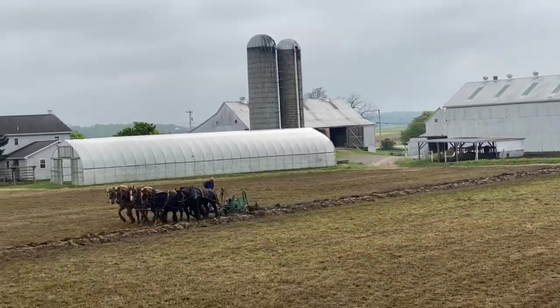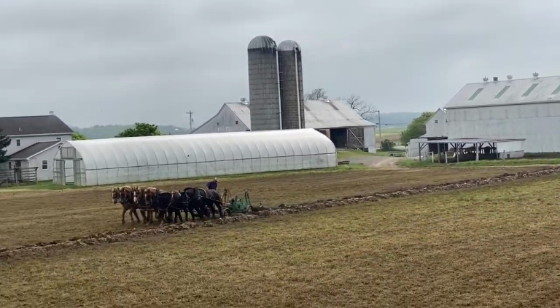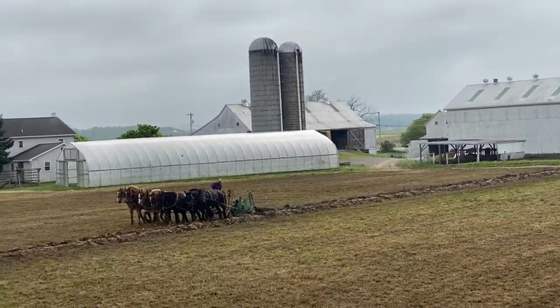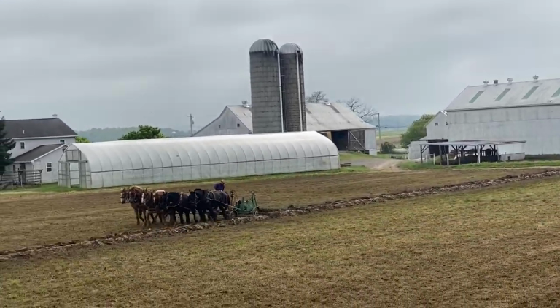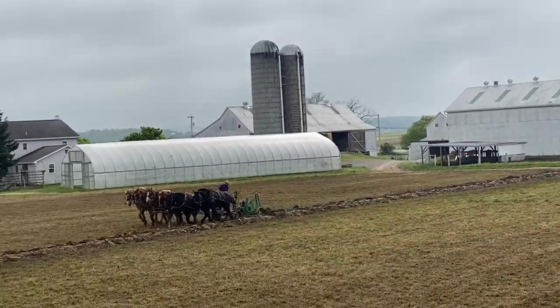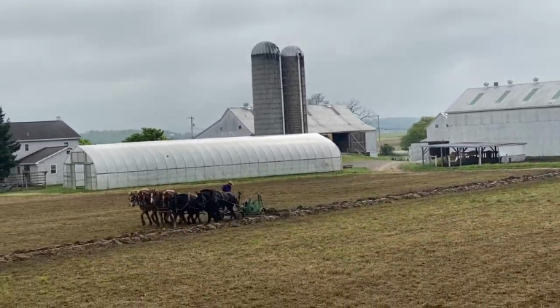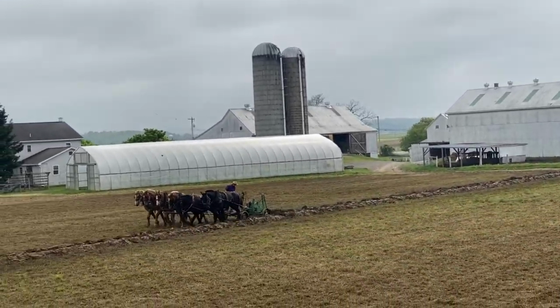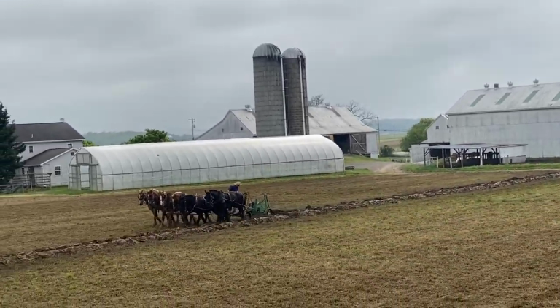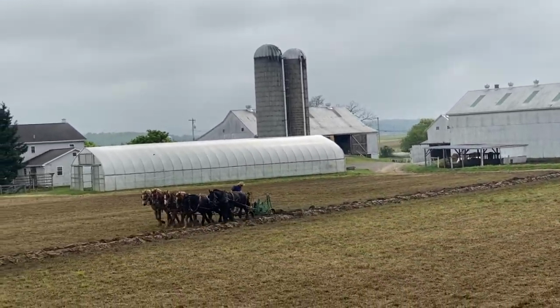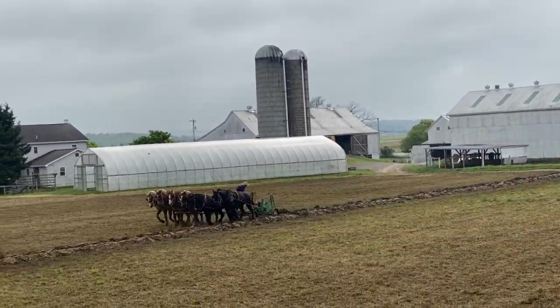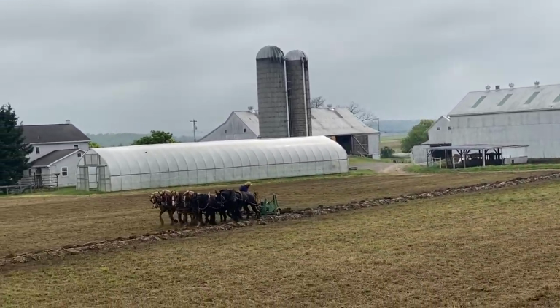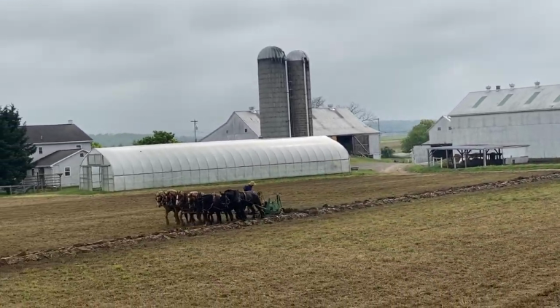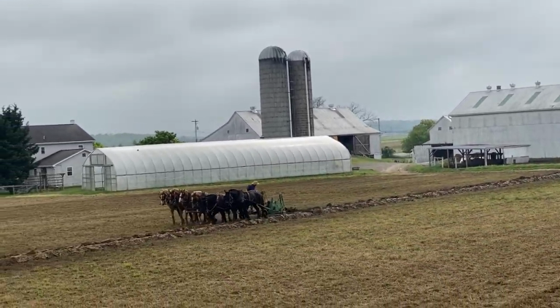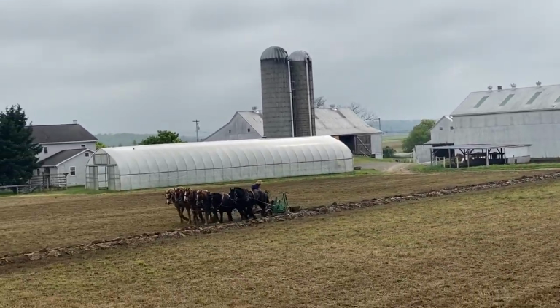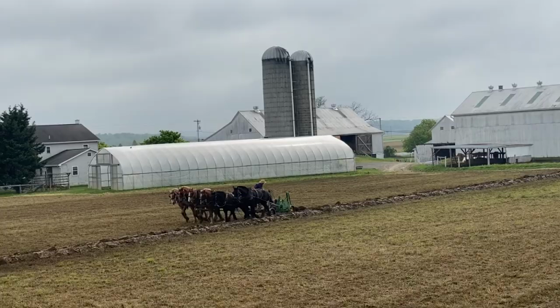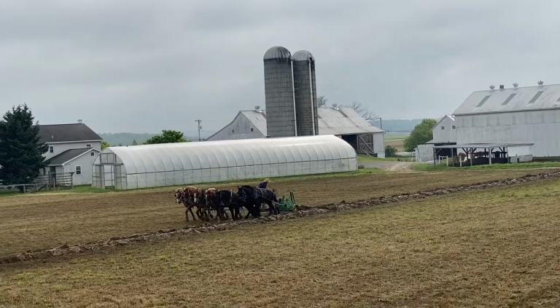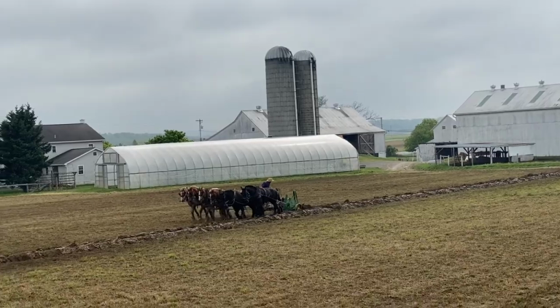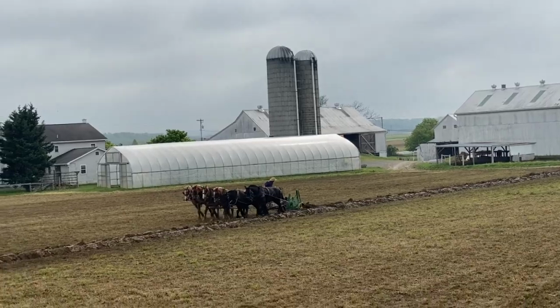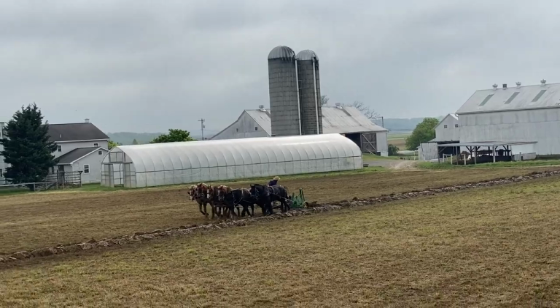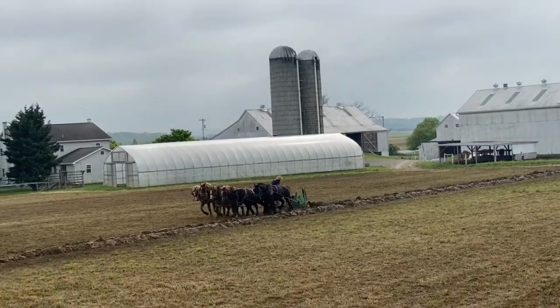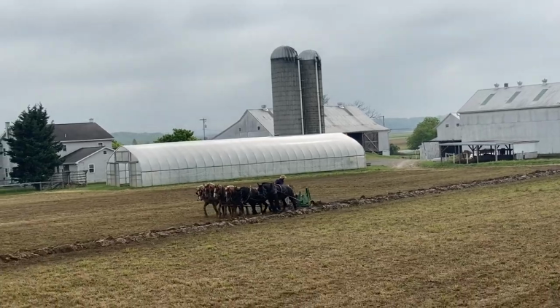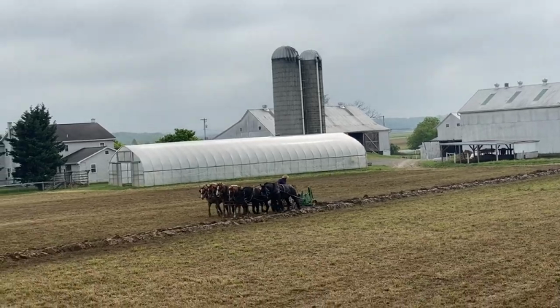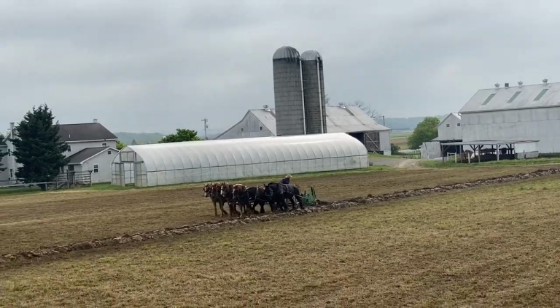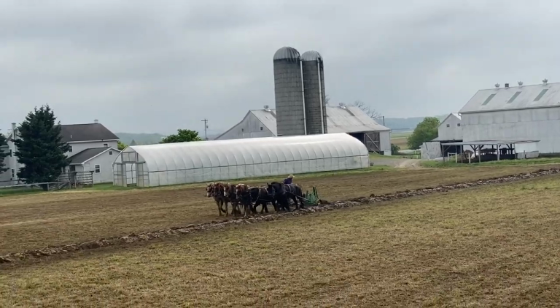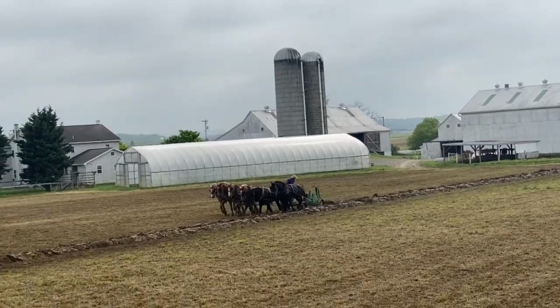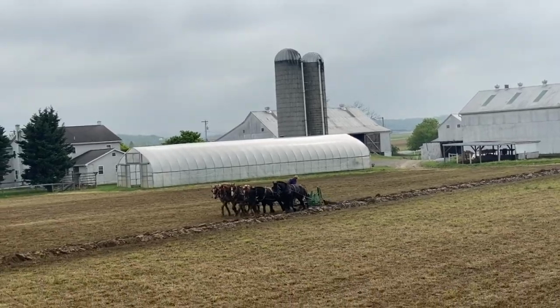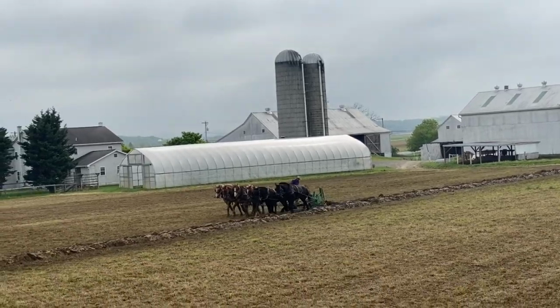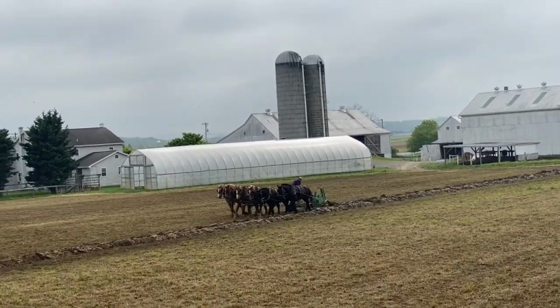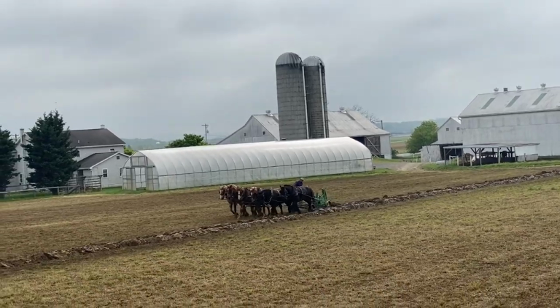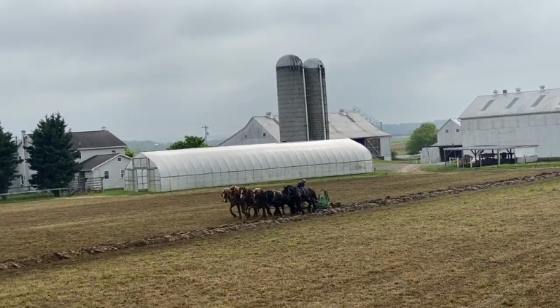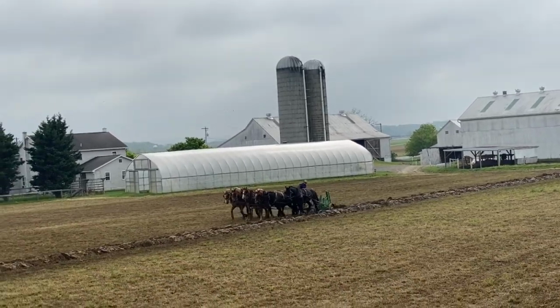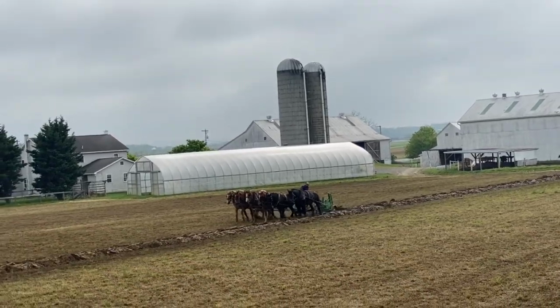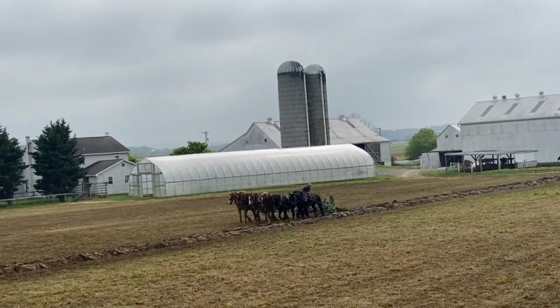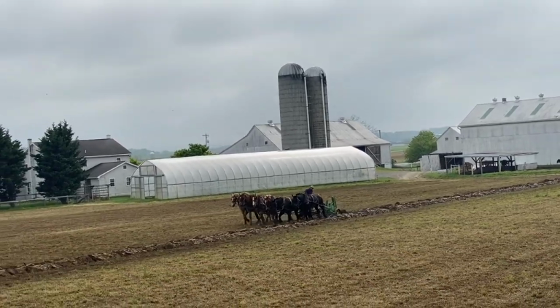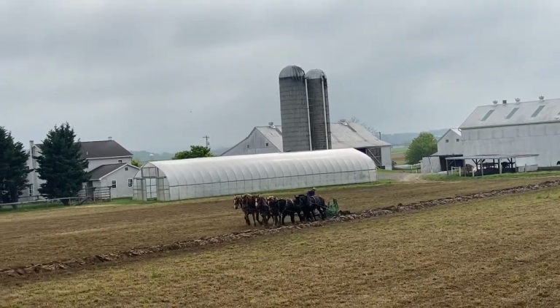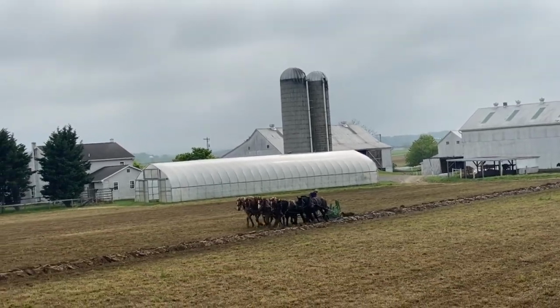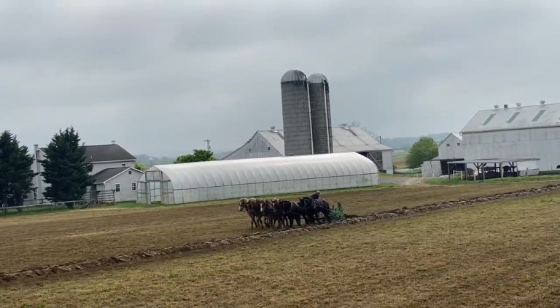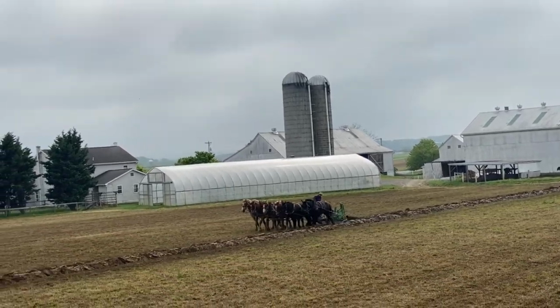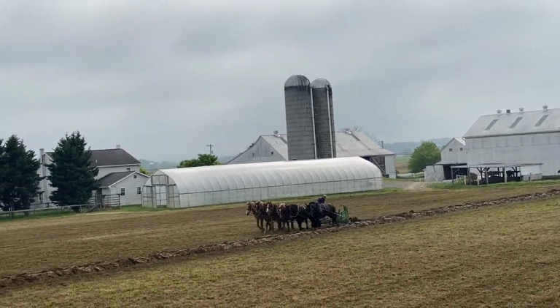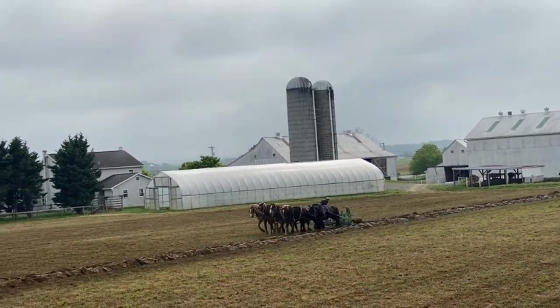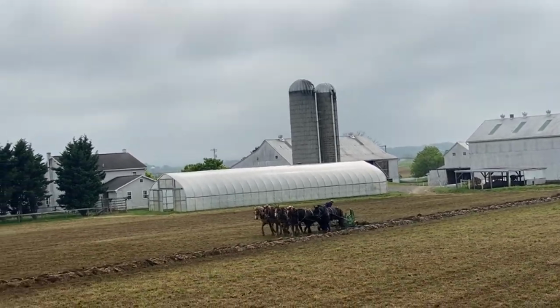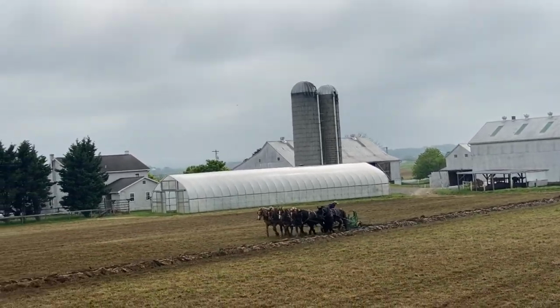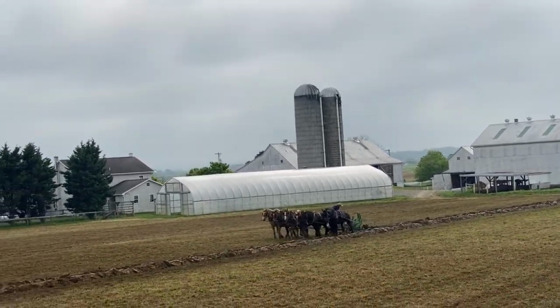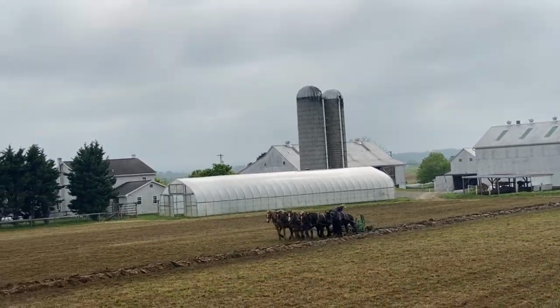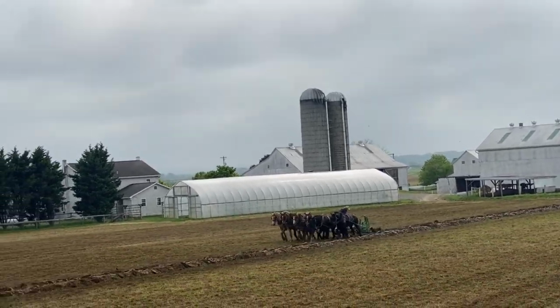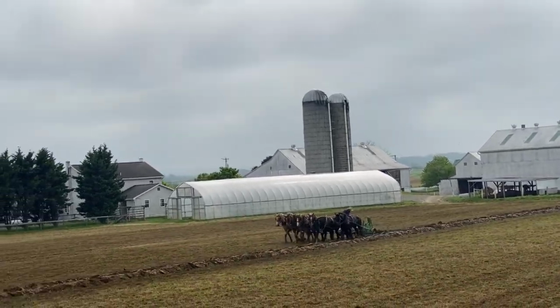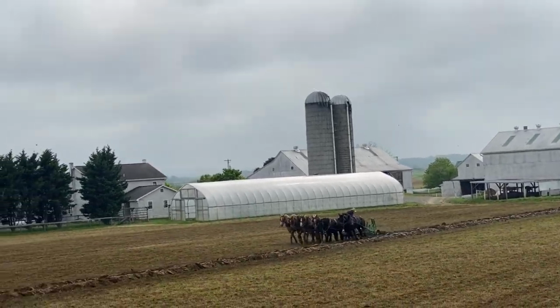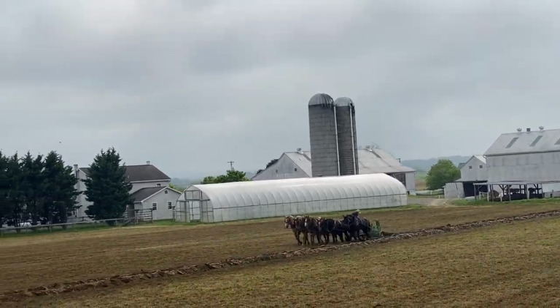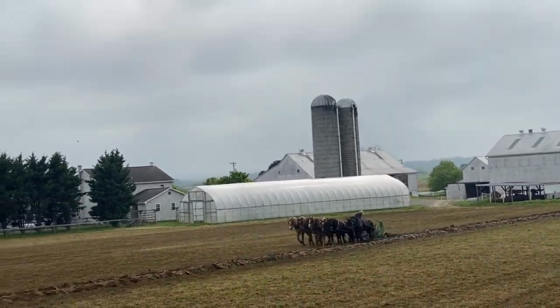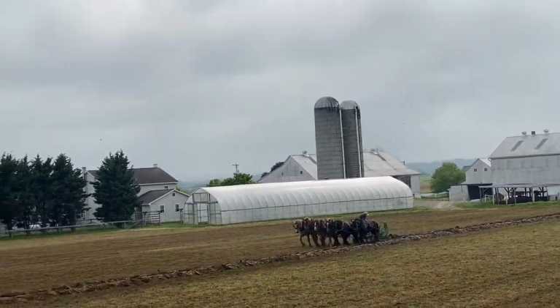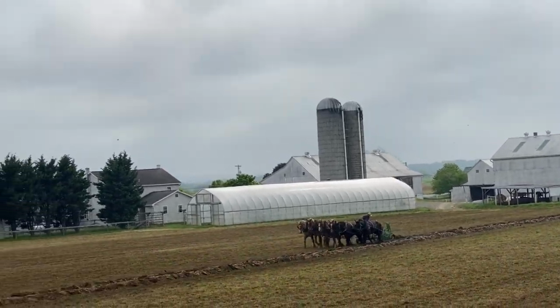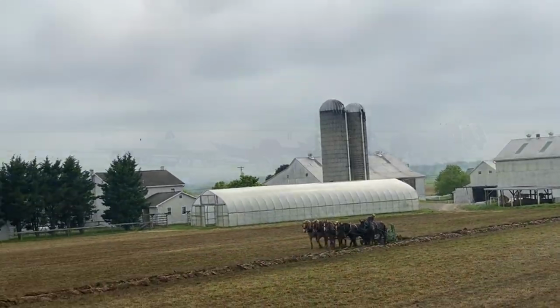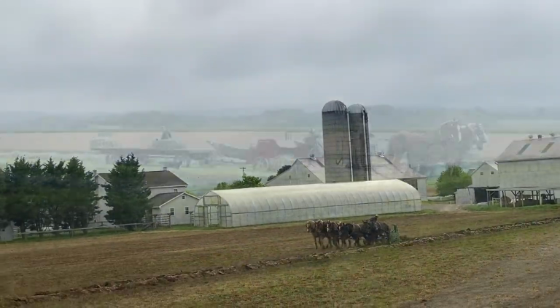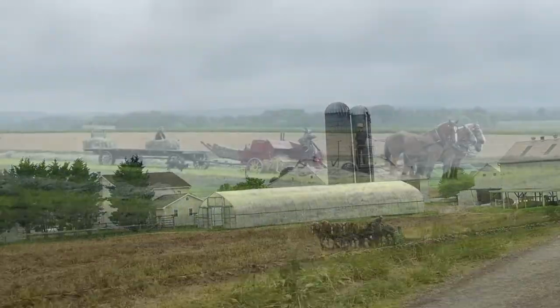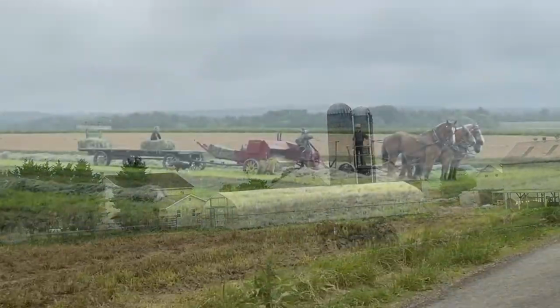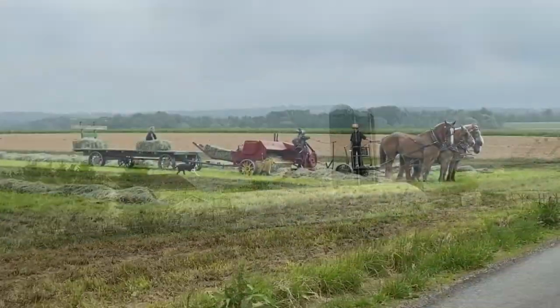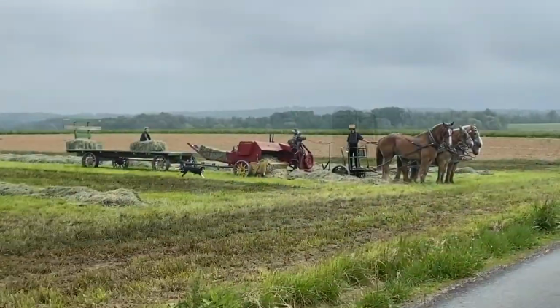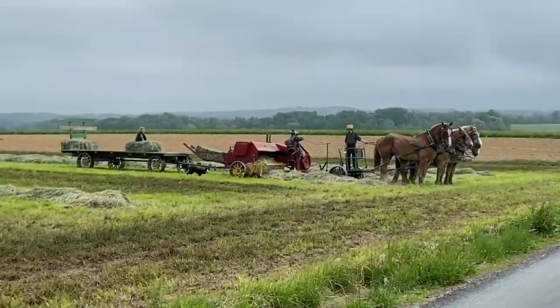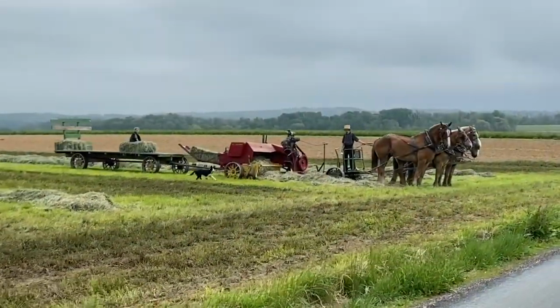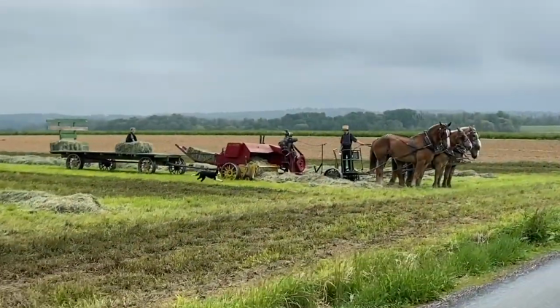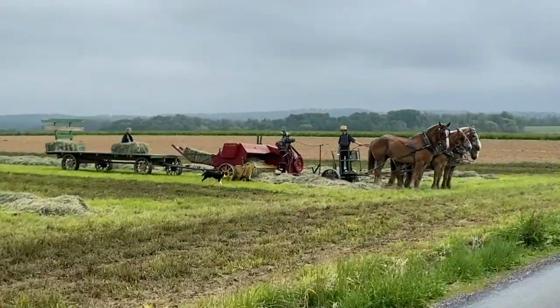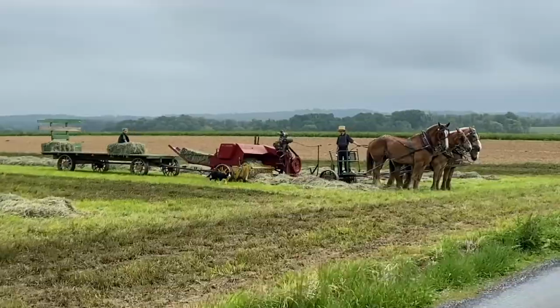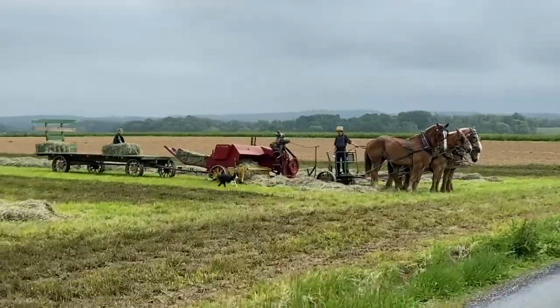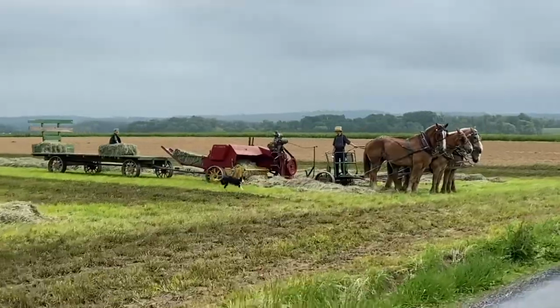We rode by a working Amish farm and got to see a horse-drawn plow in action.